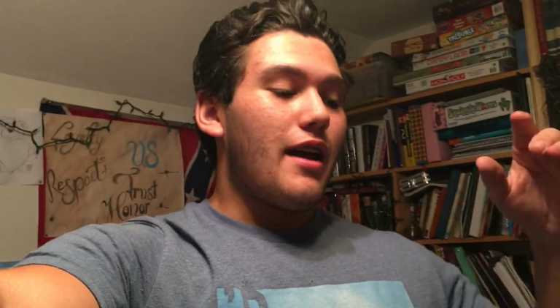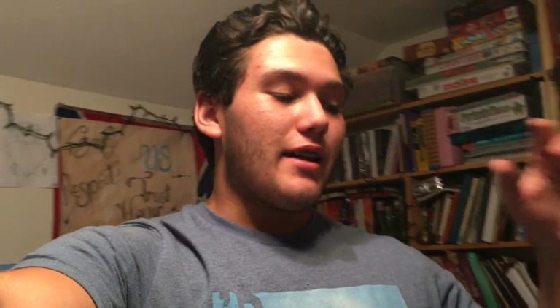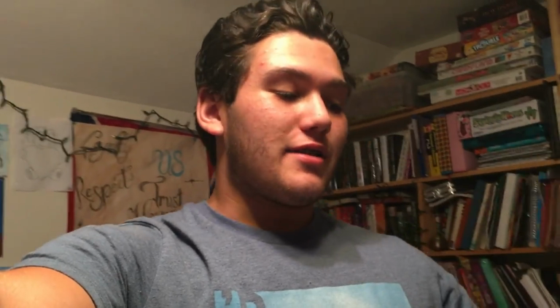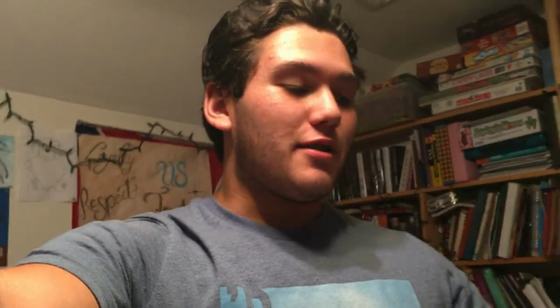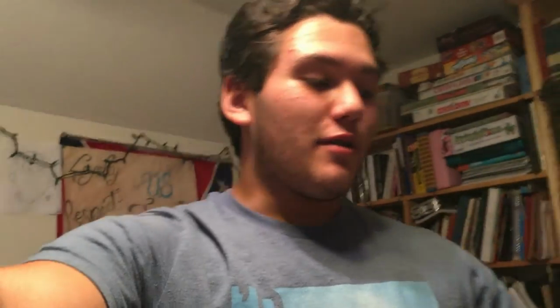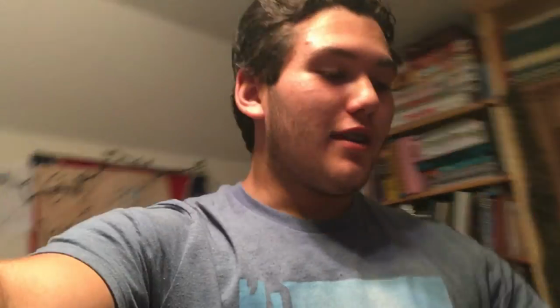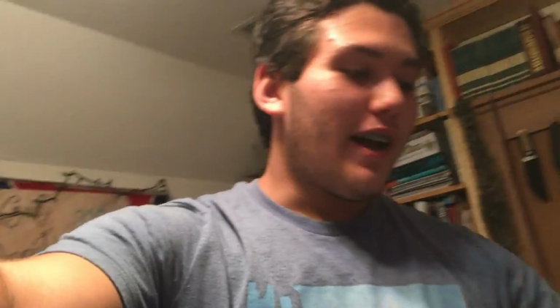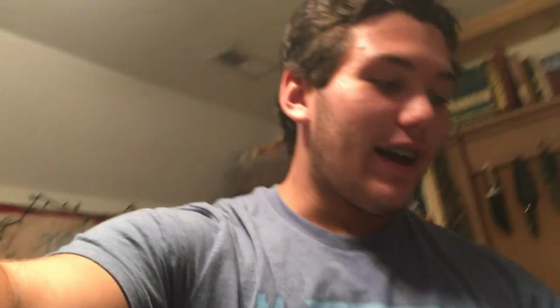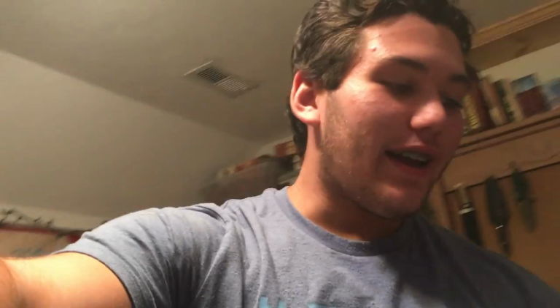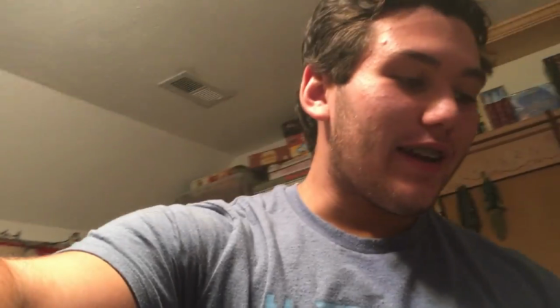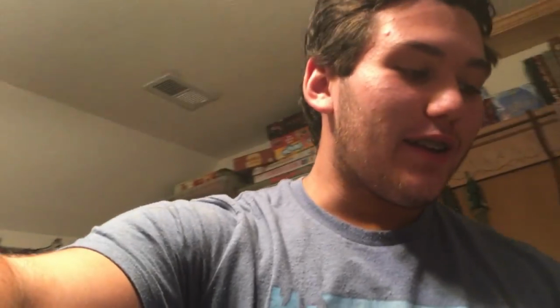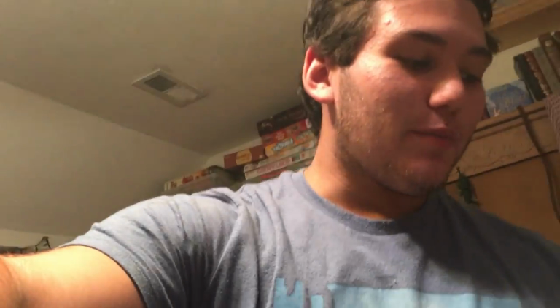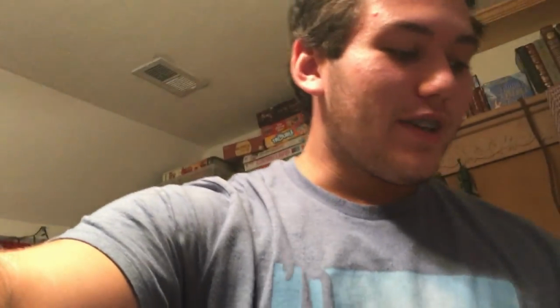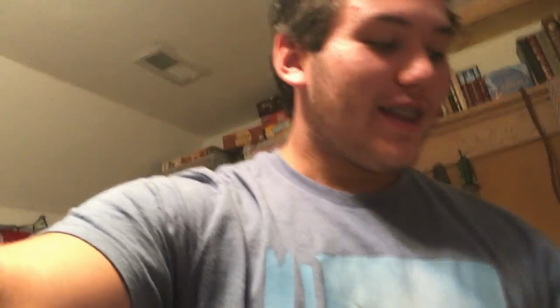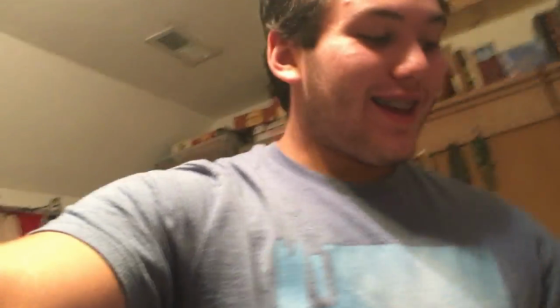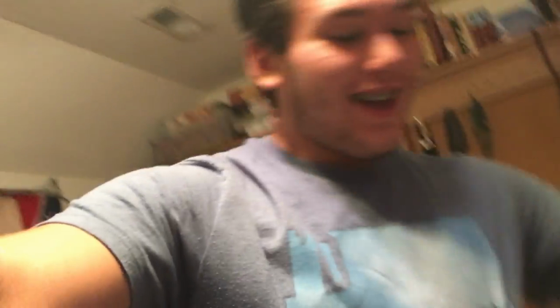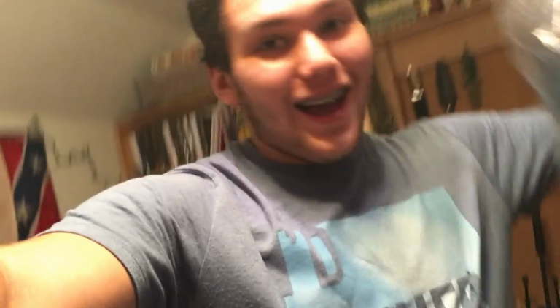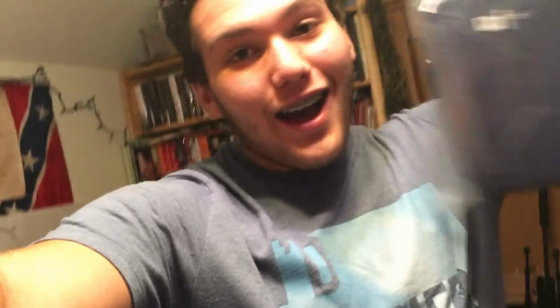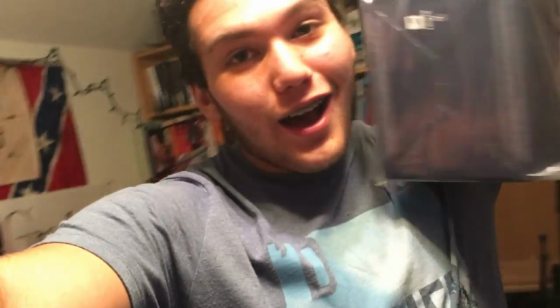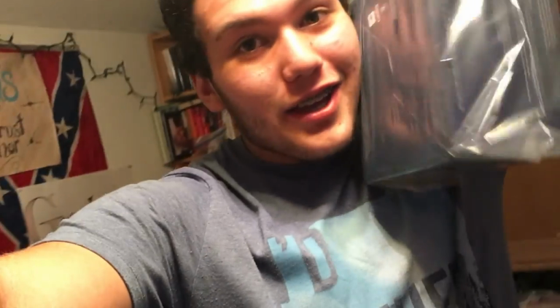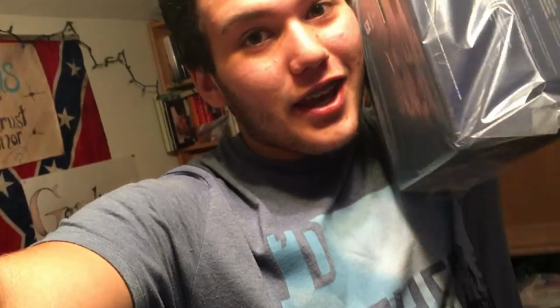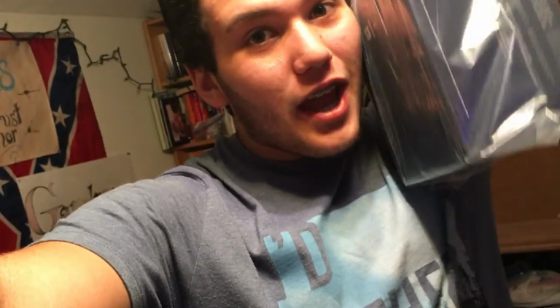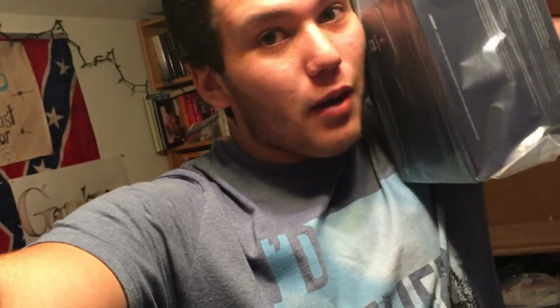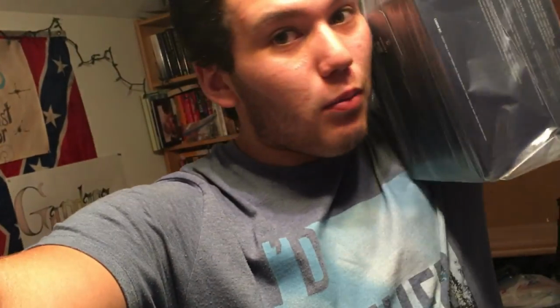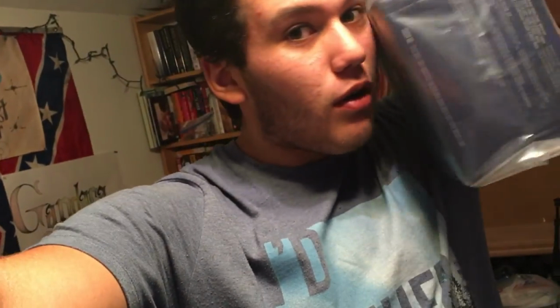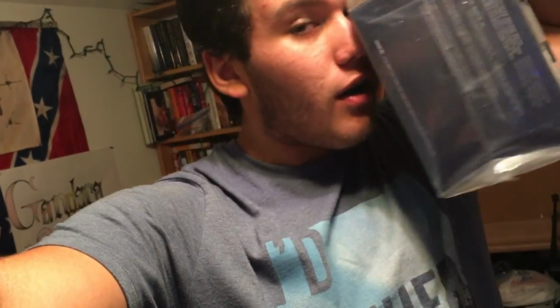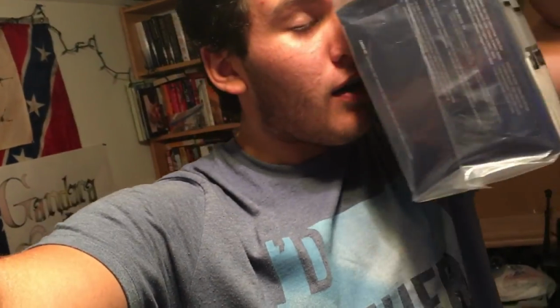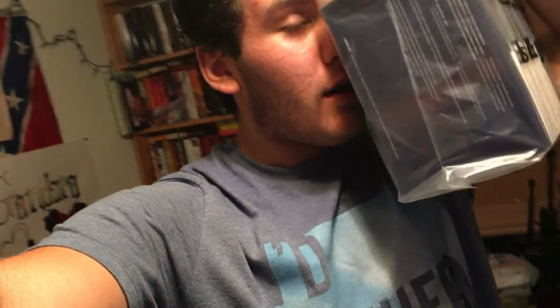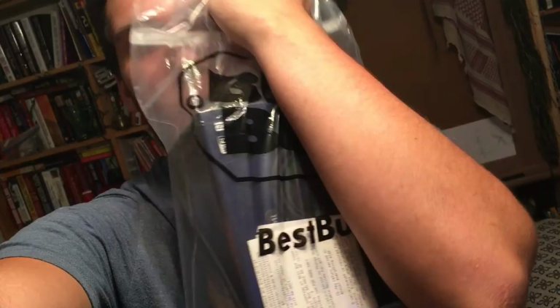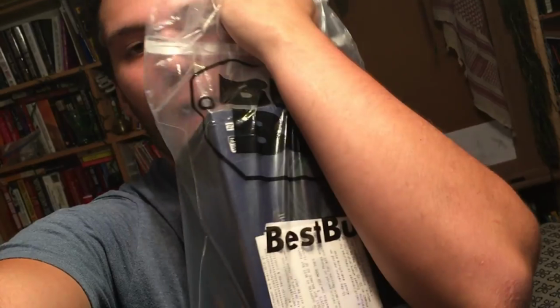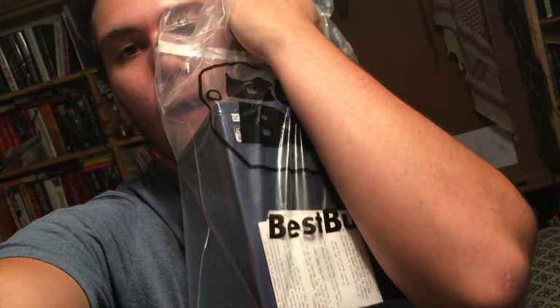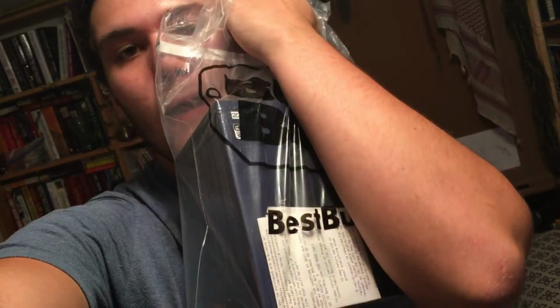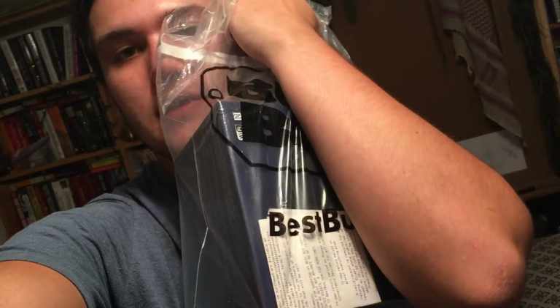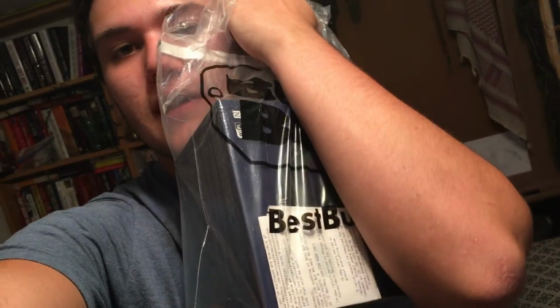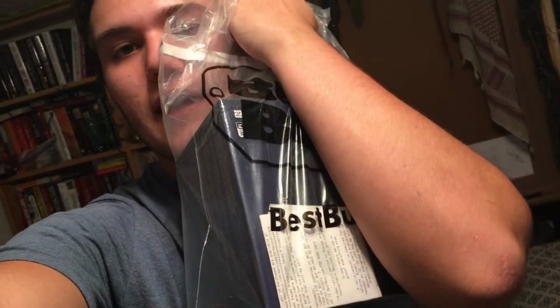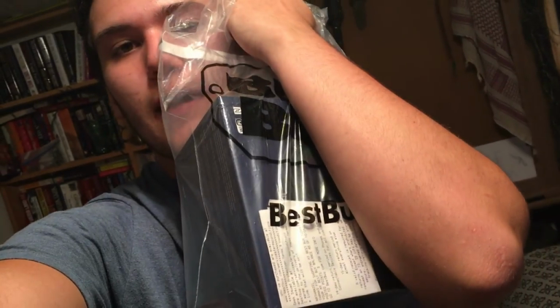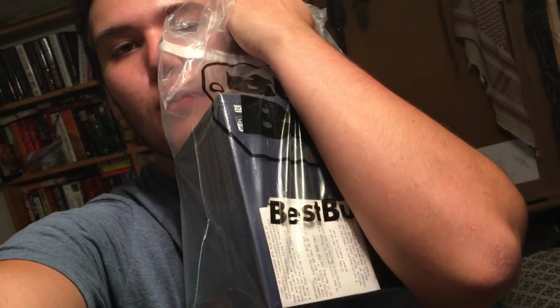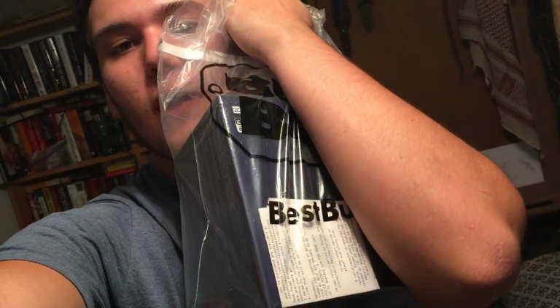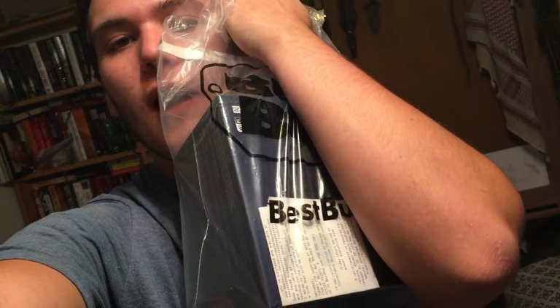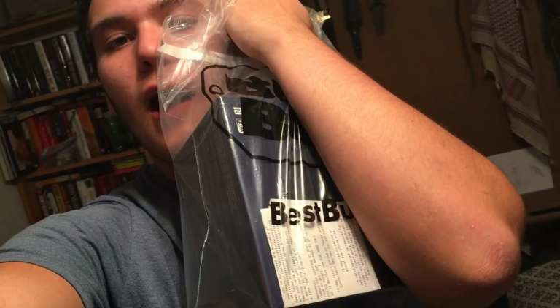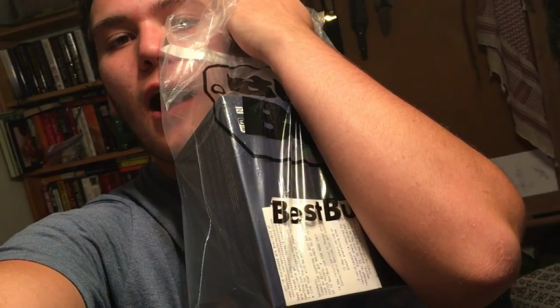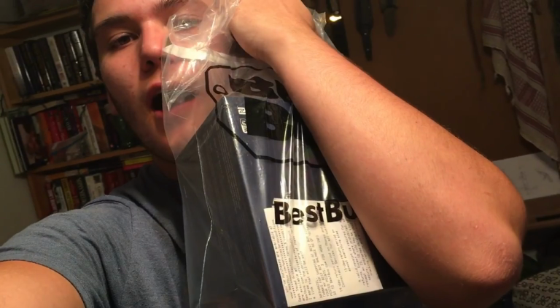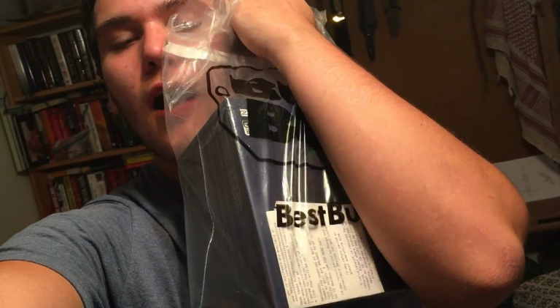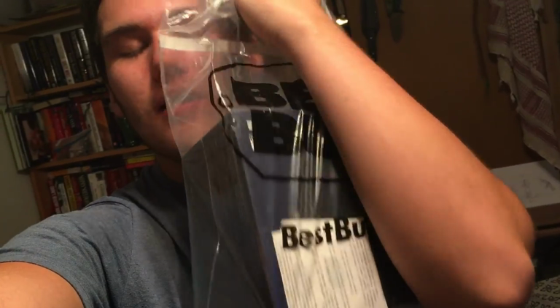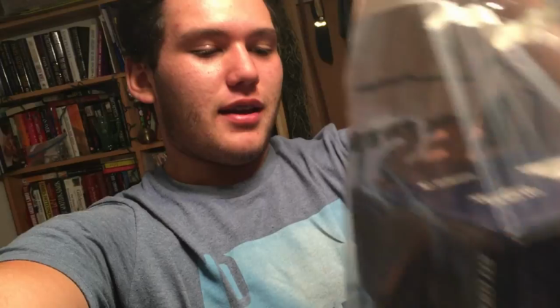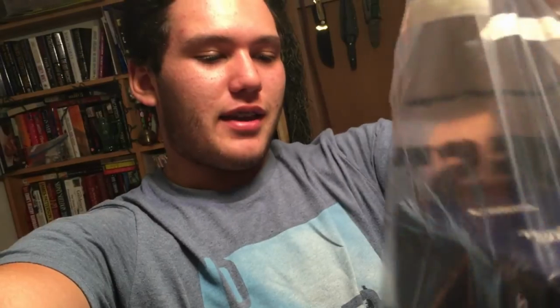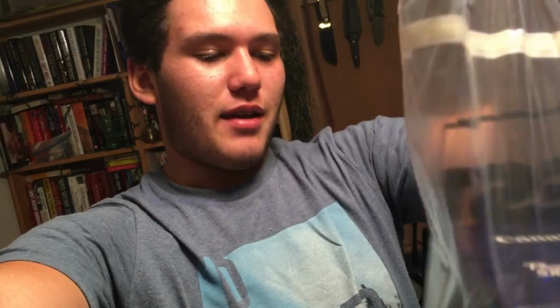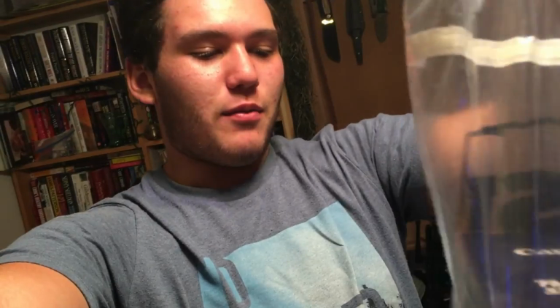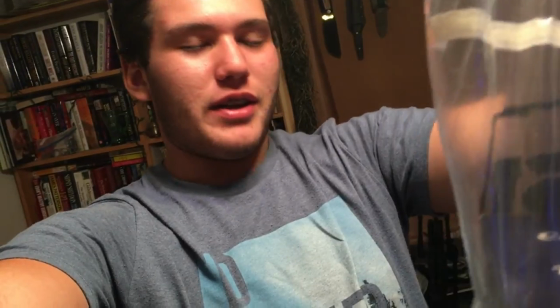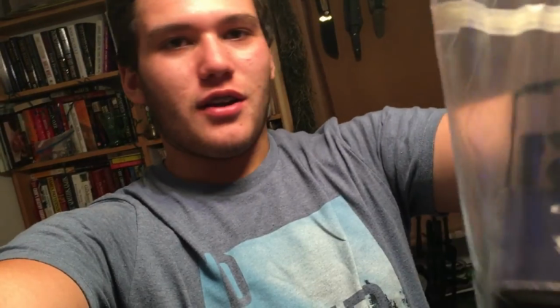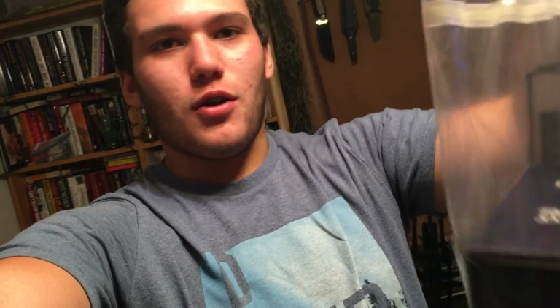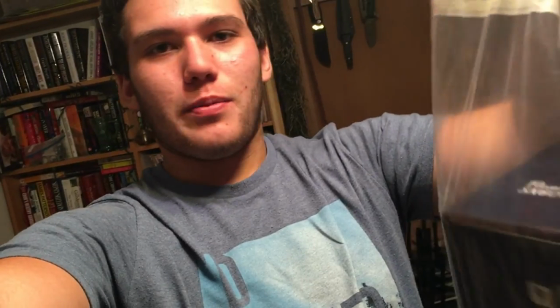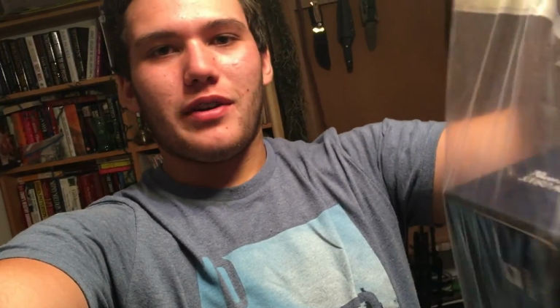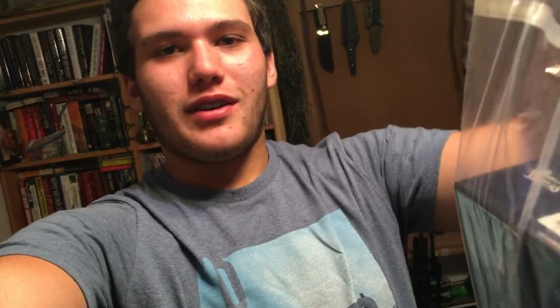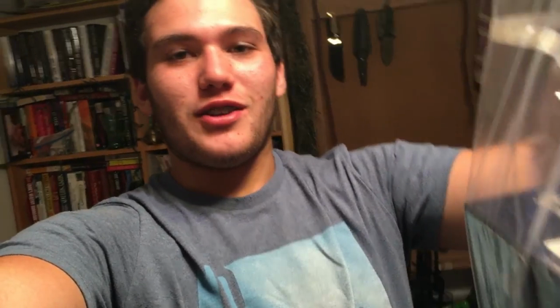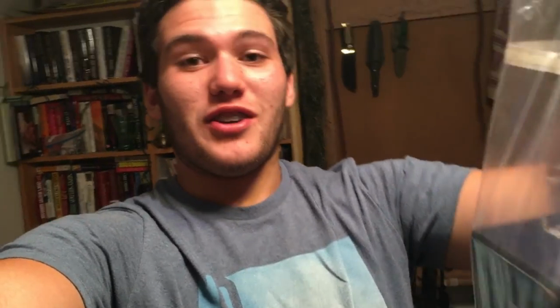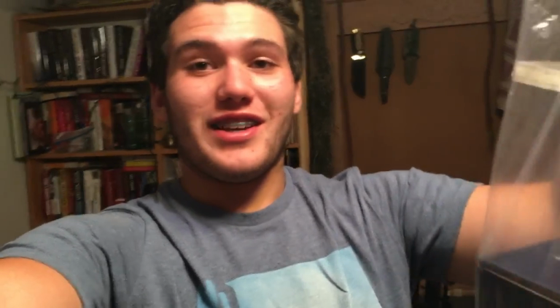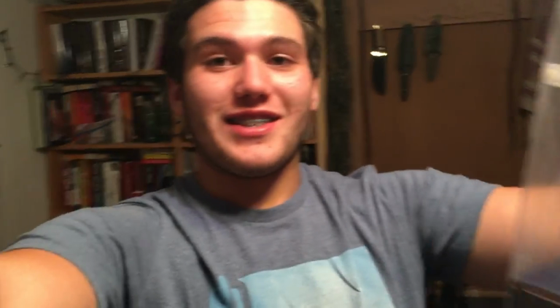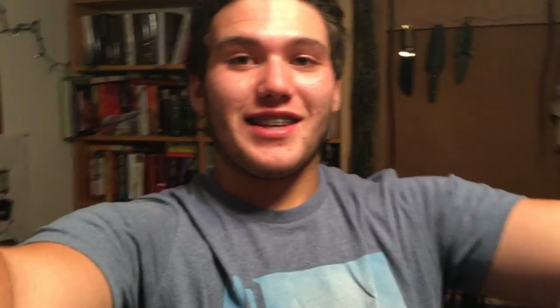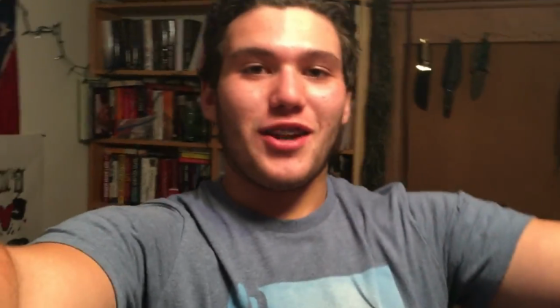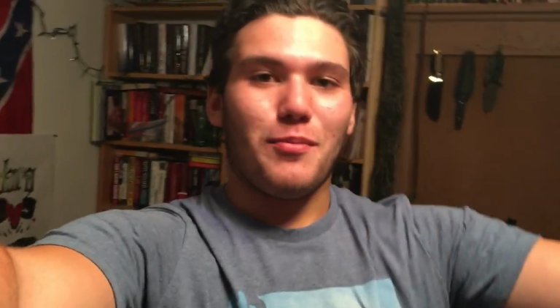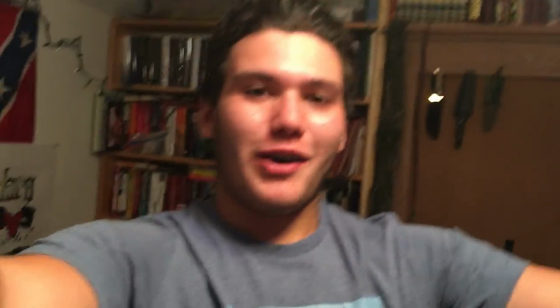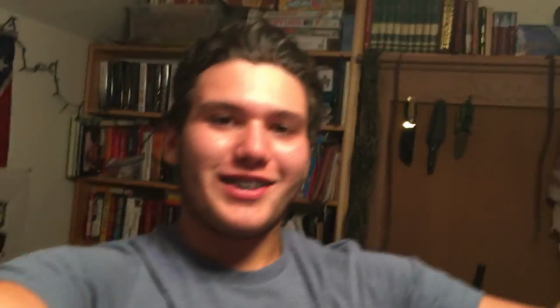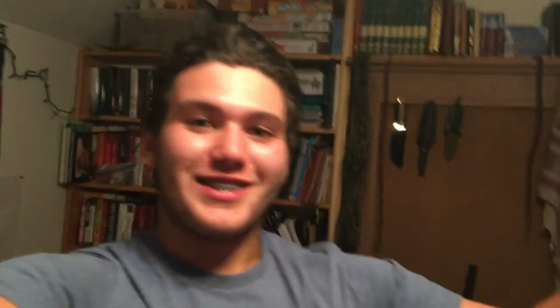And so I ended up with a camera. I can't wait to open it. You get to see an unboxing.